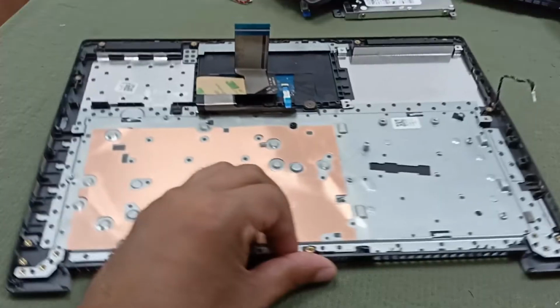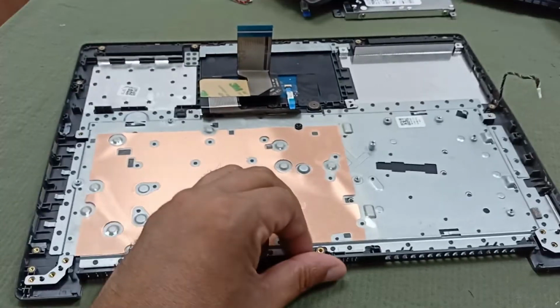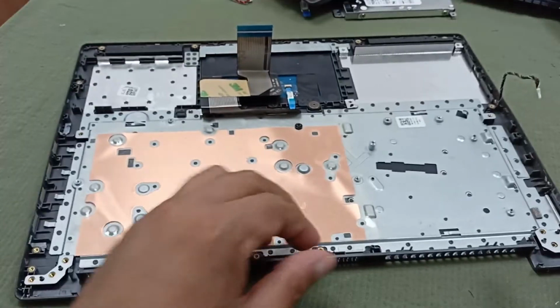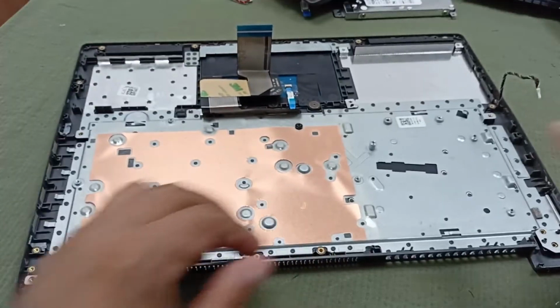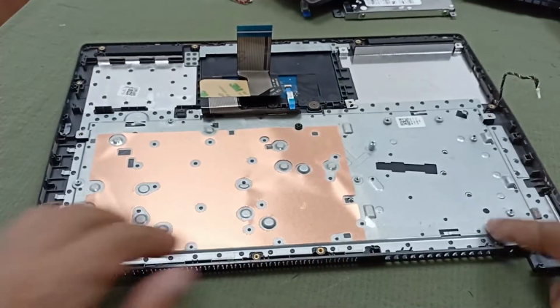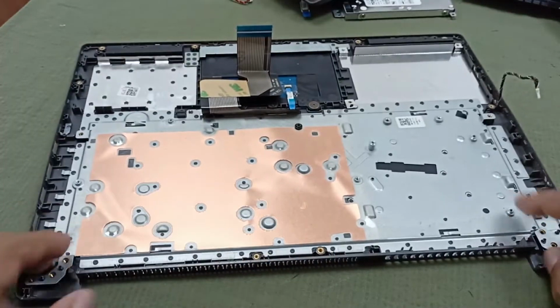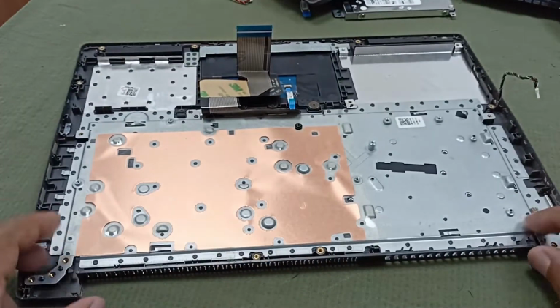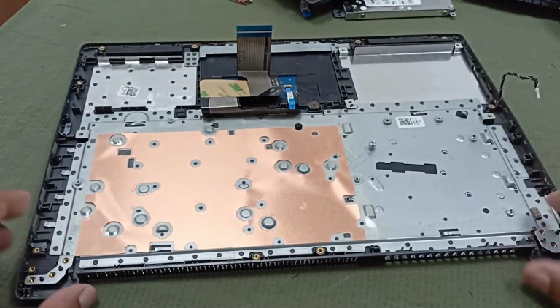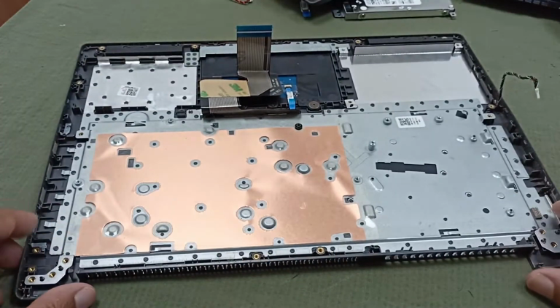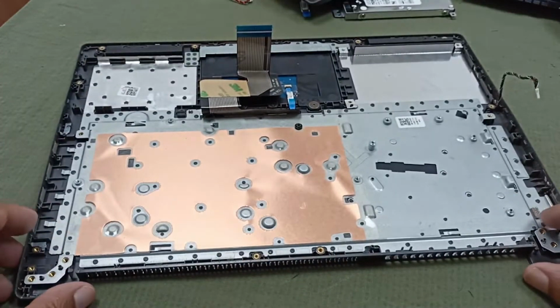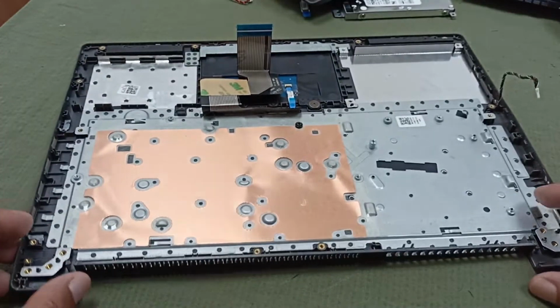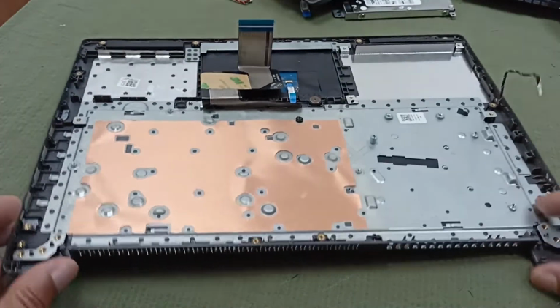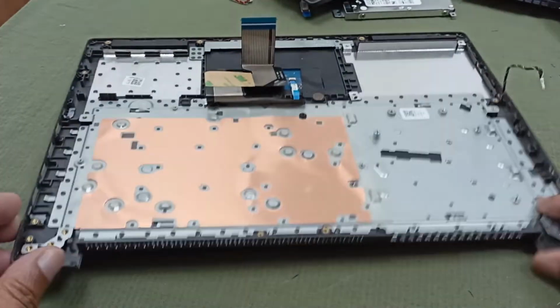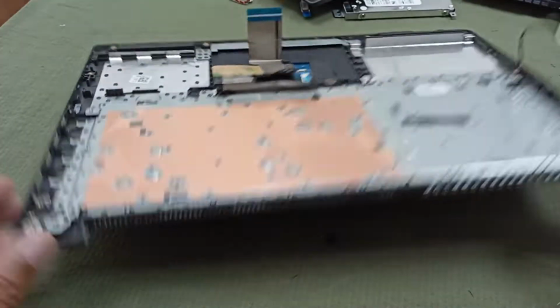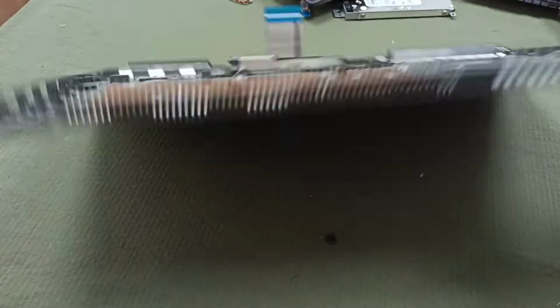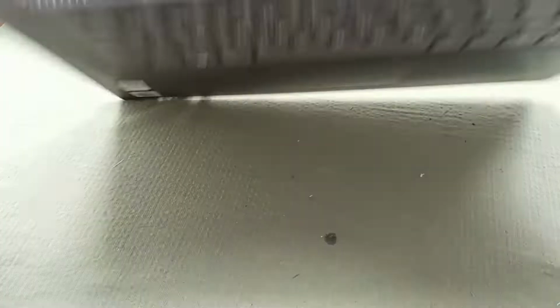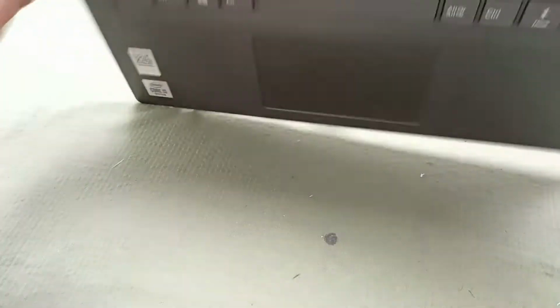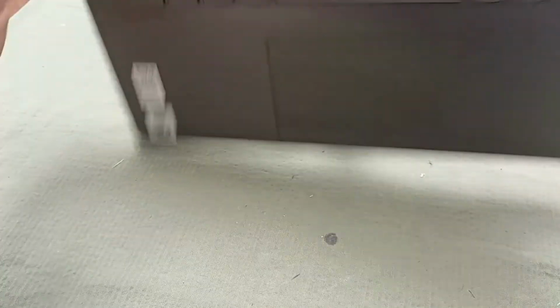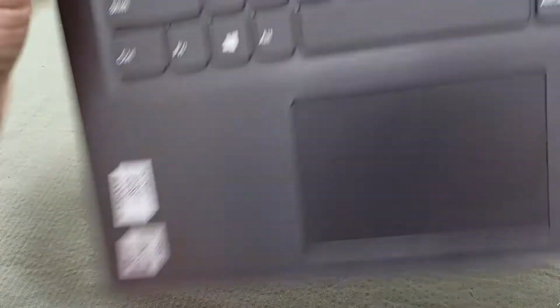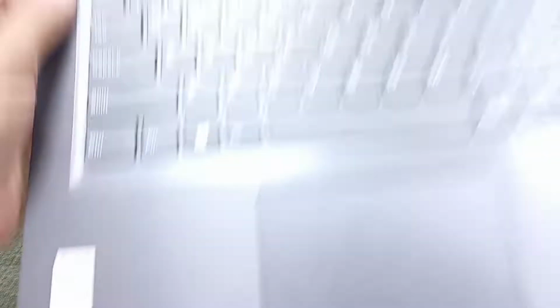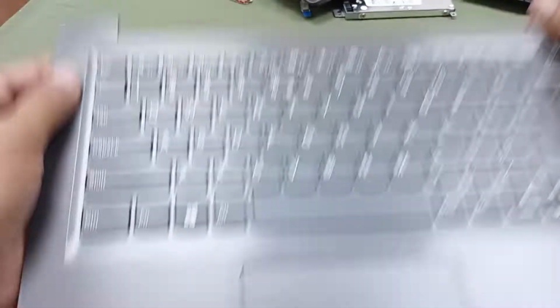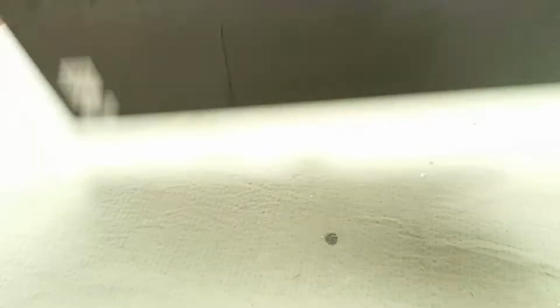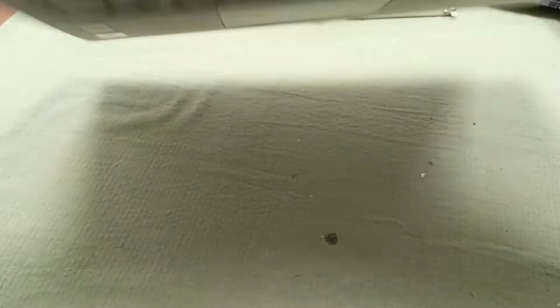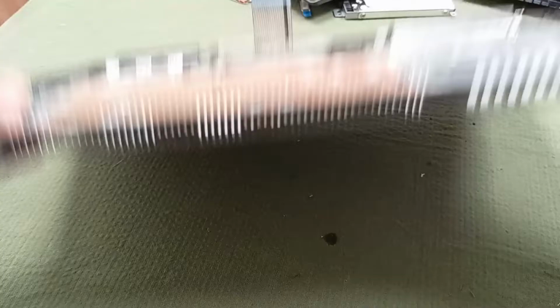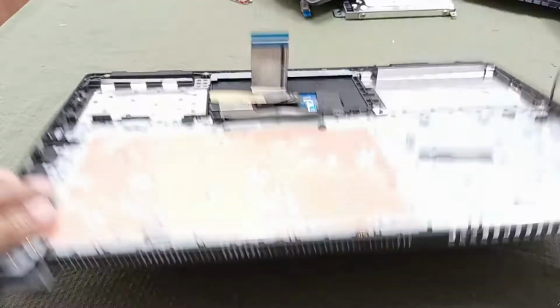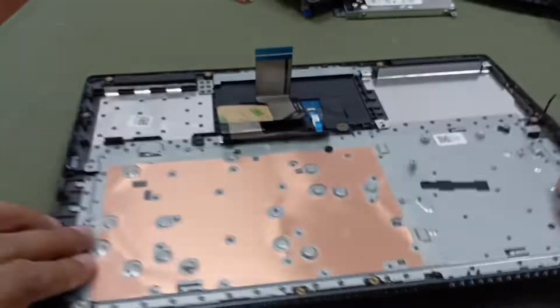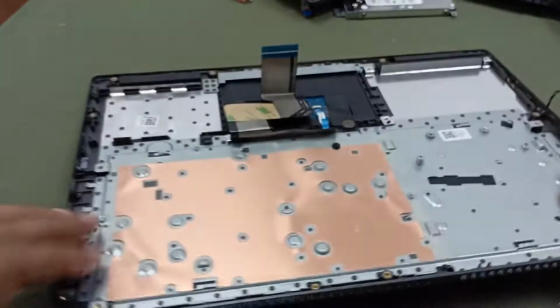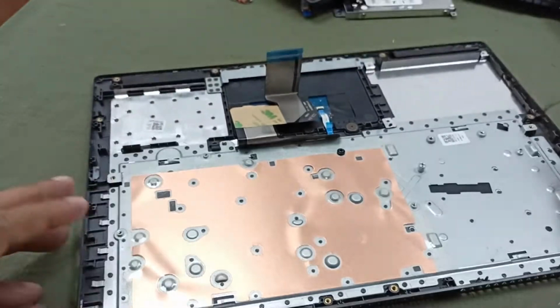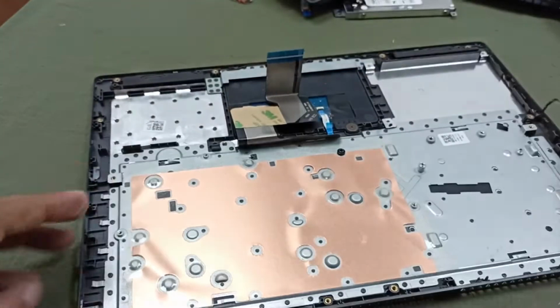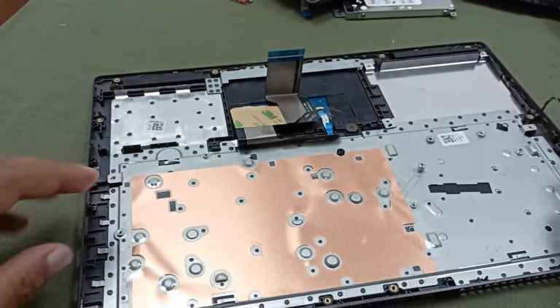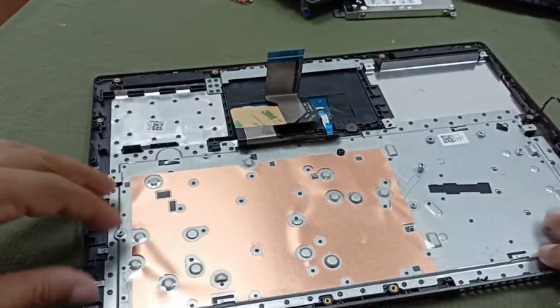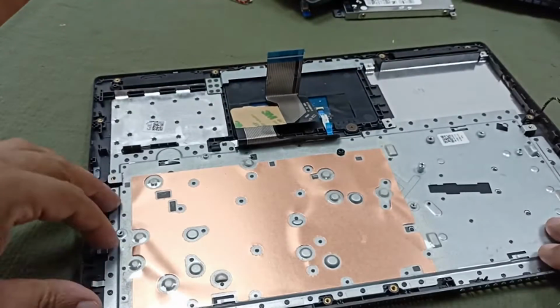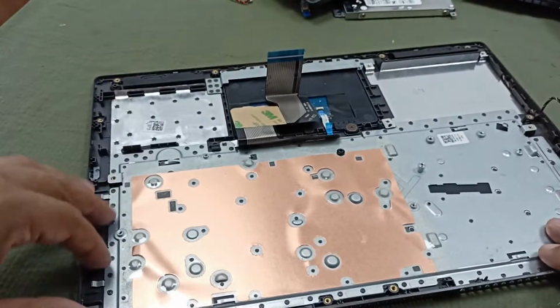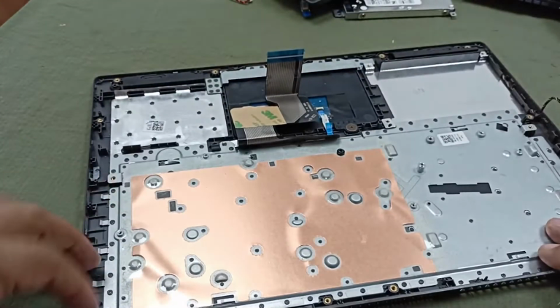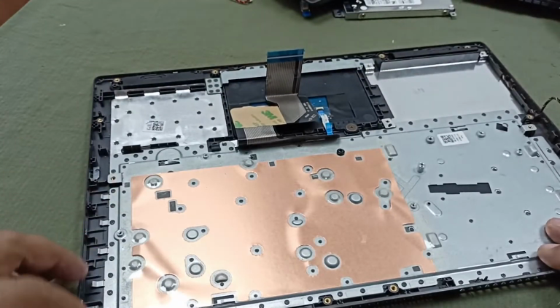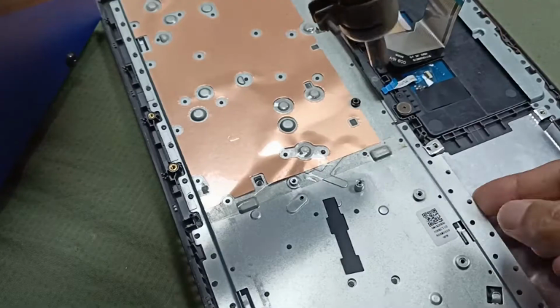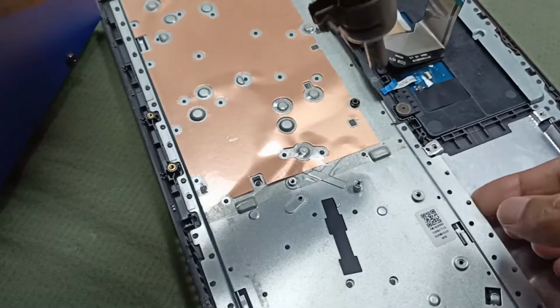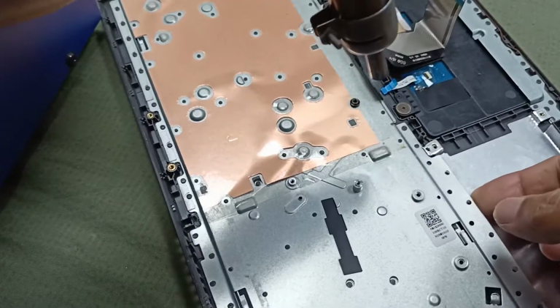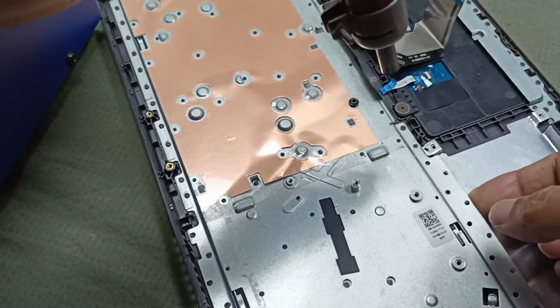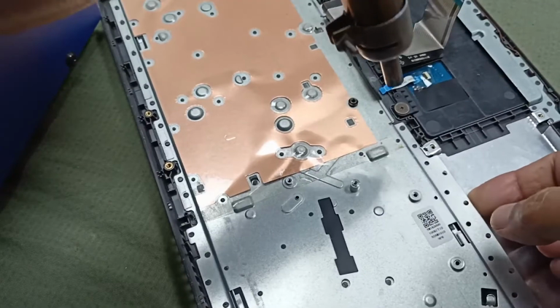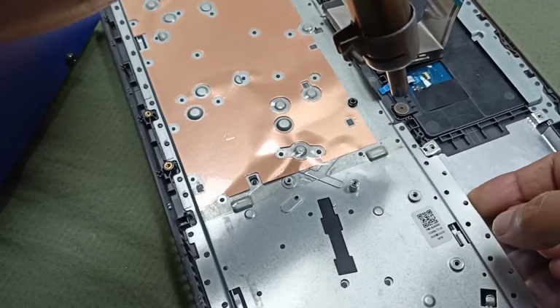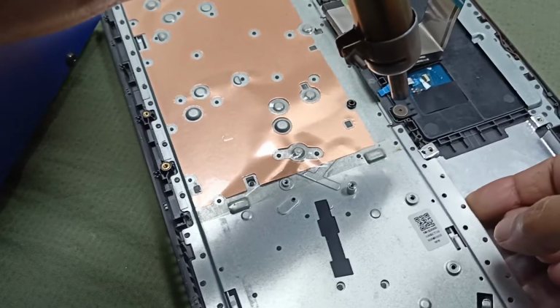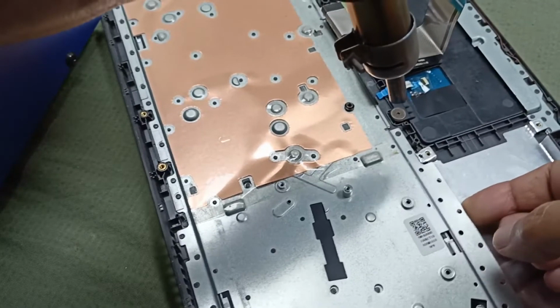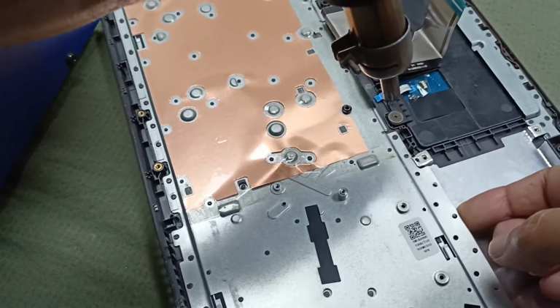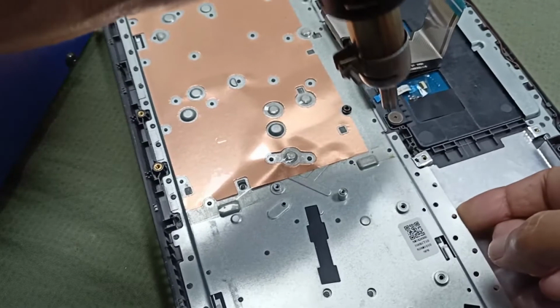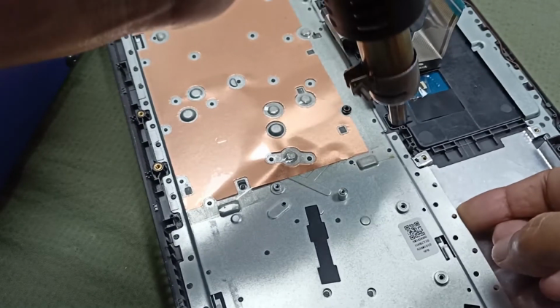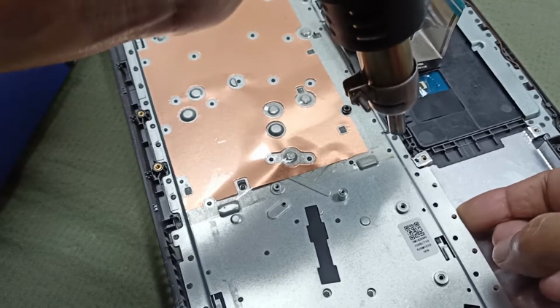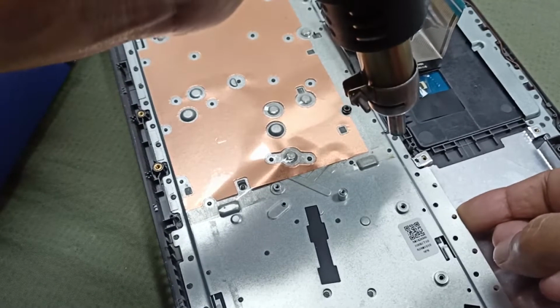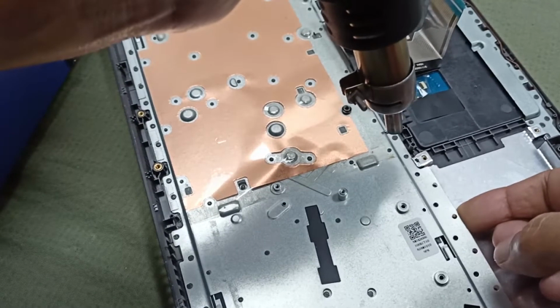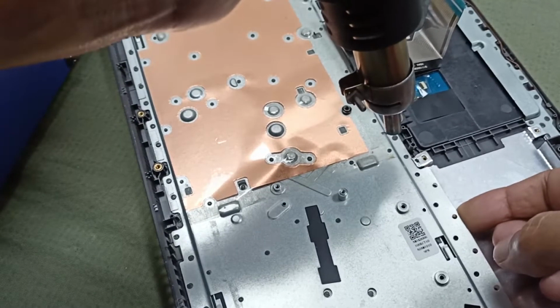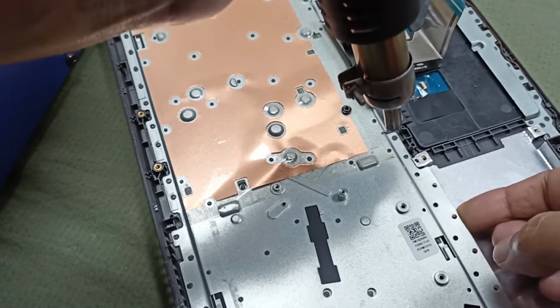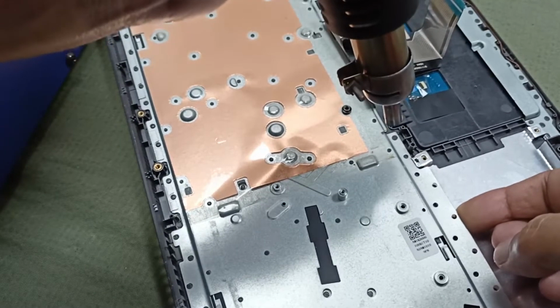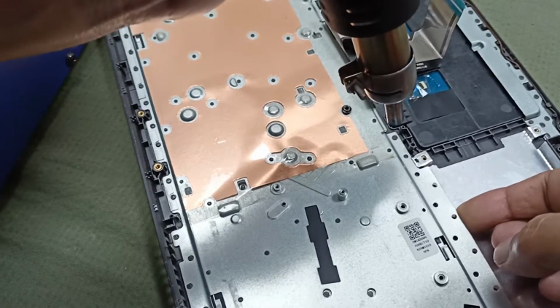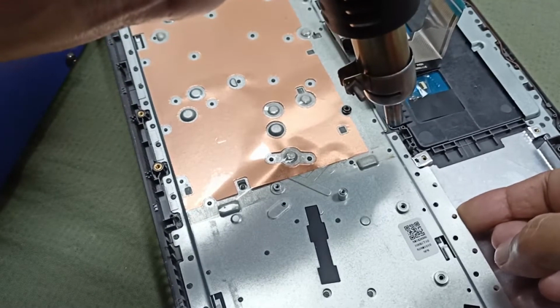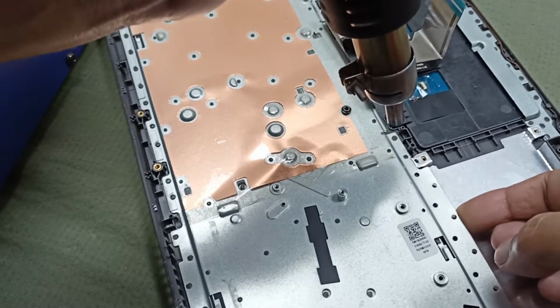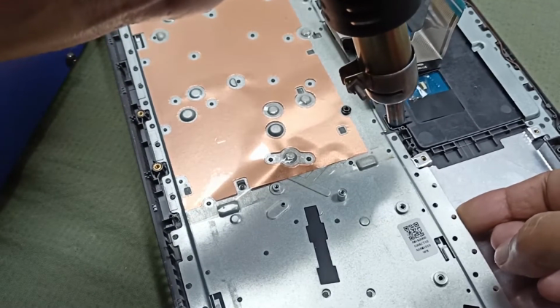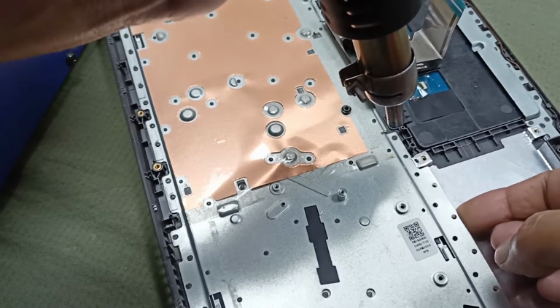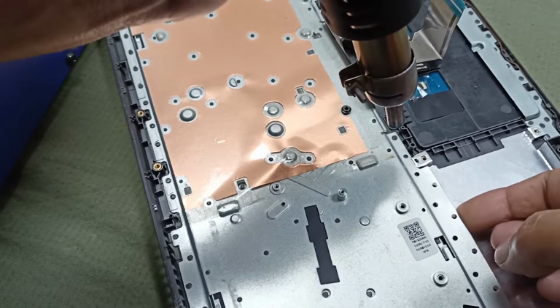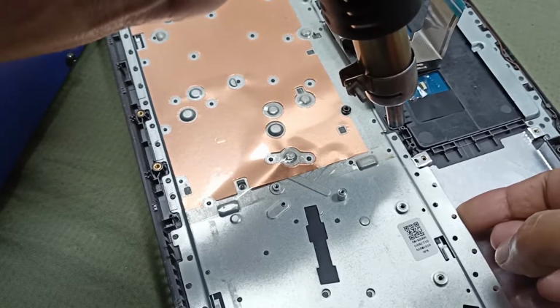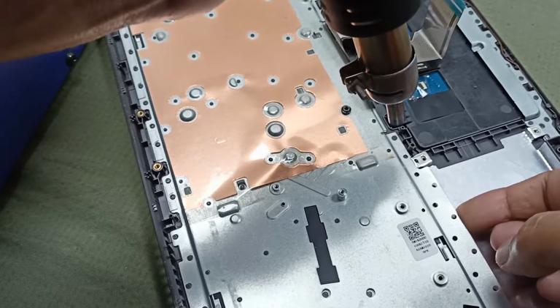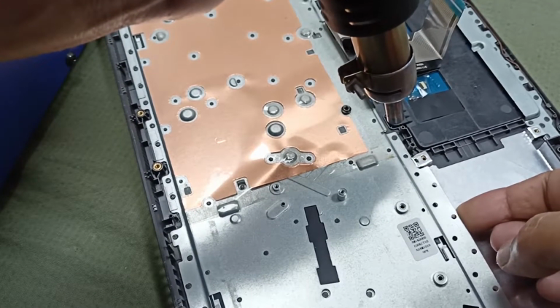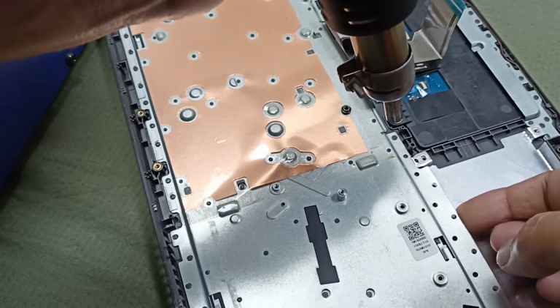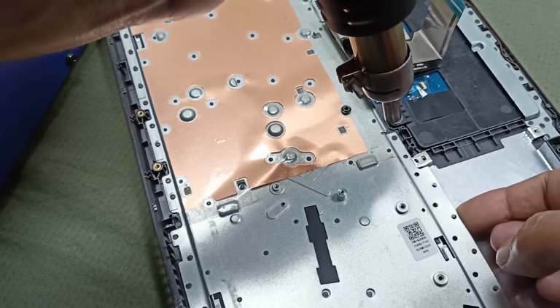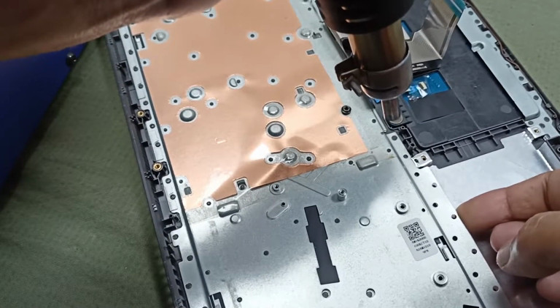Our keyboard is here, I need to open this keyboard. I will open this using heat.